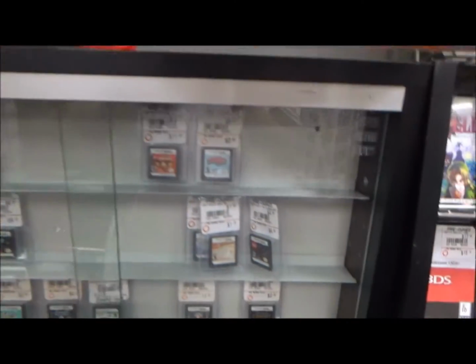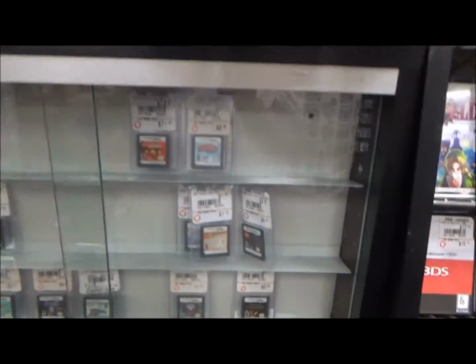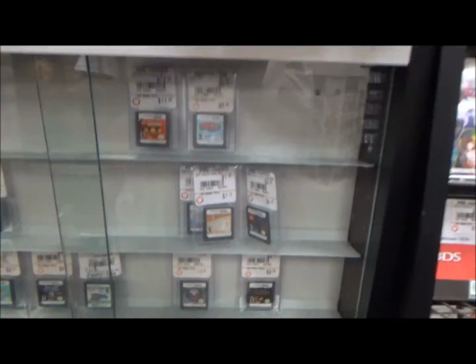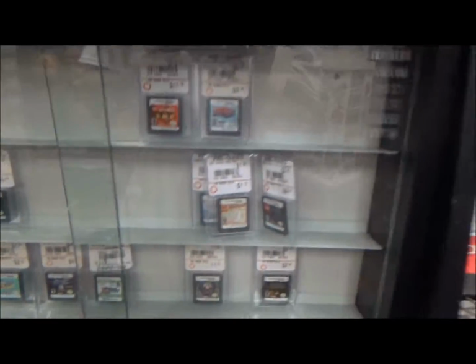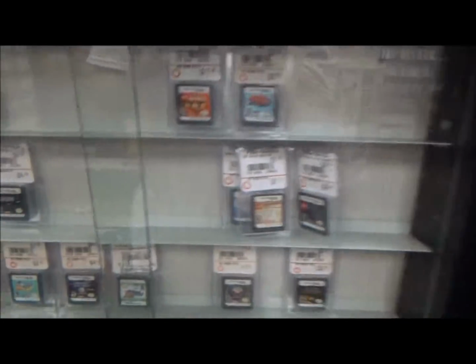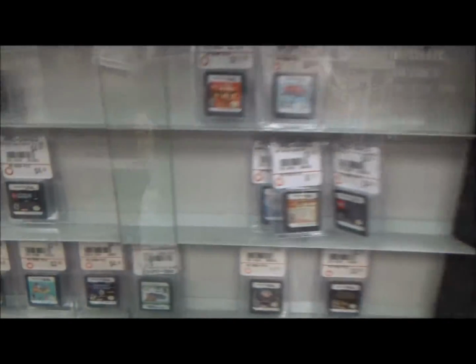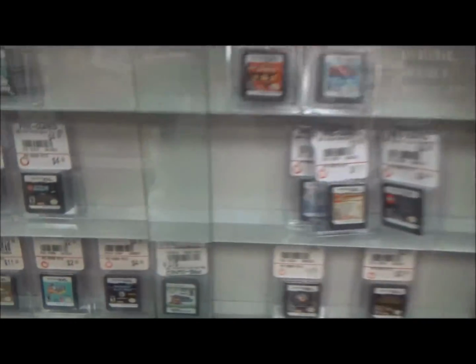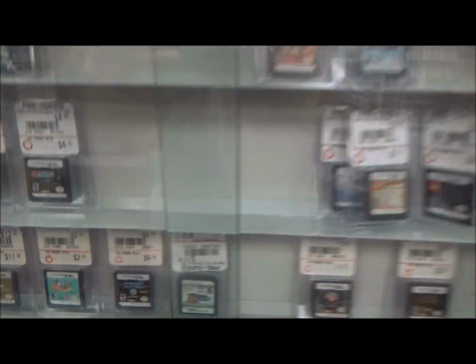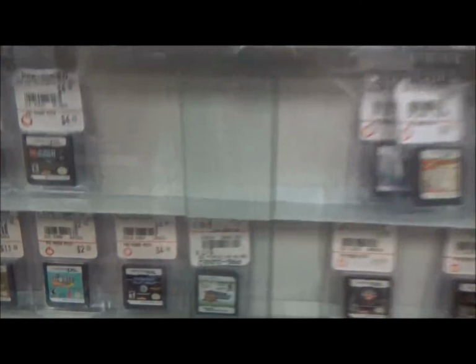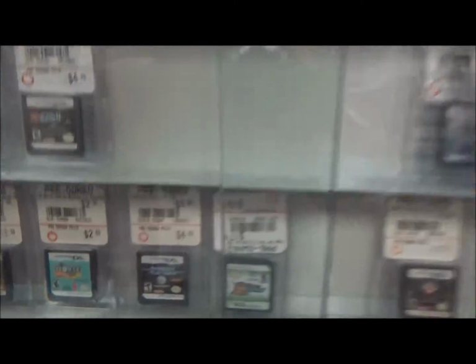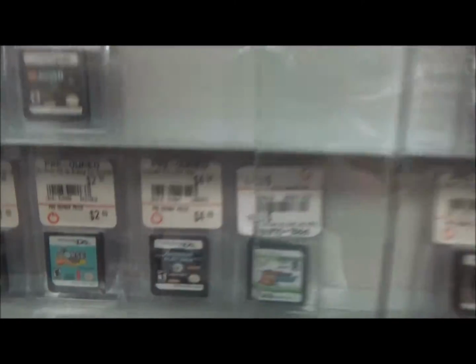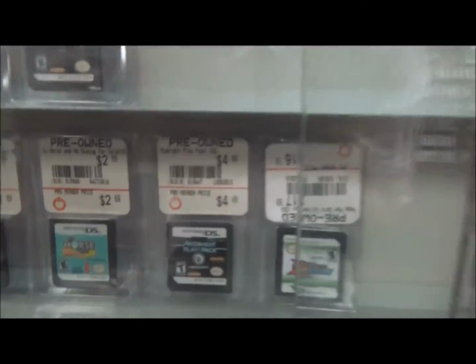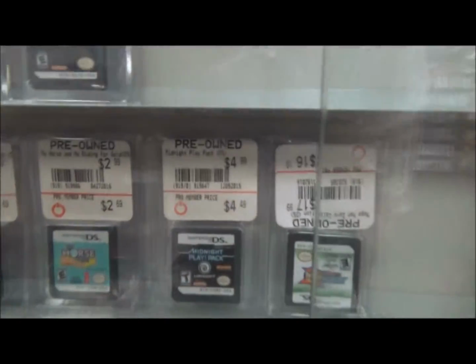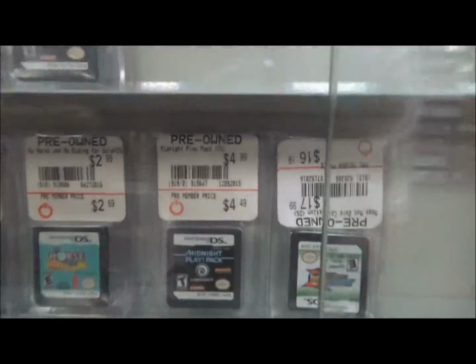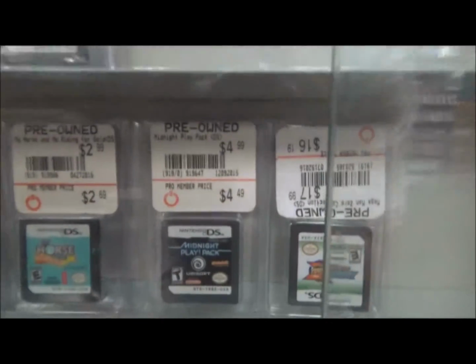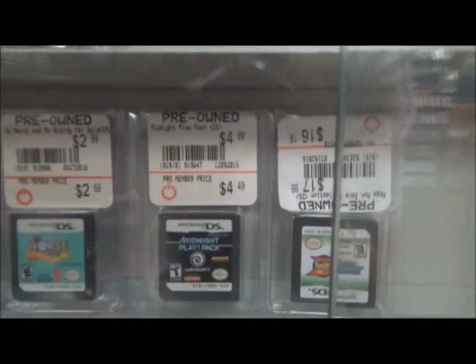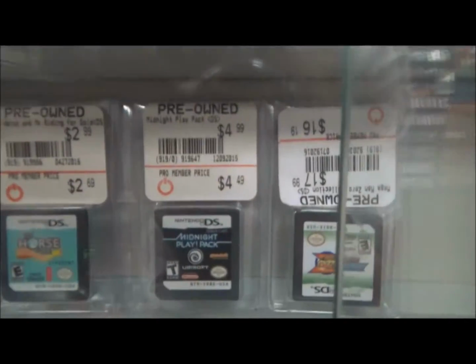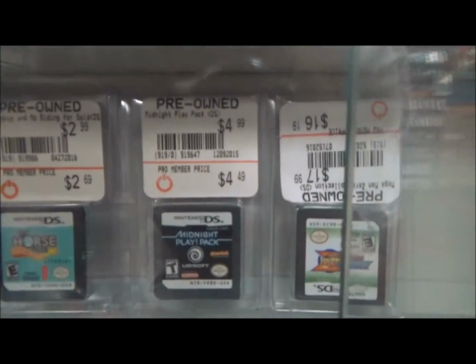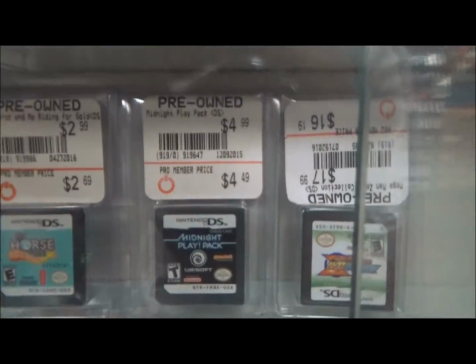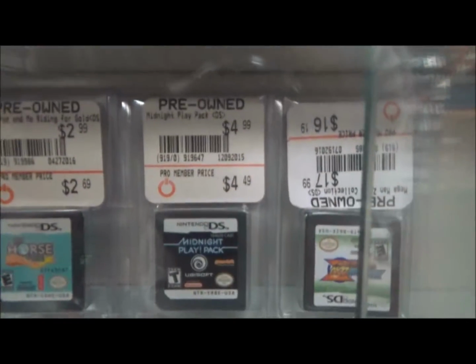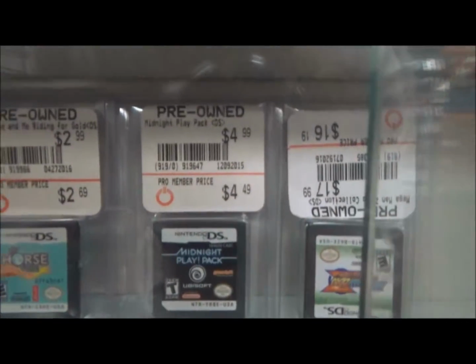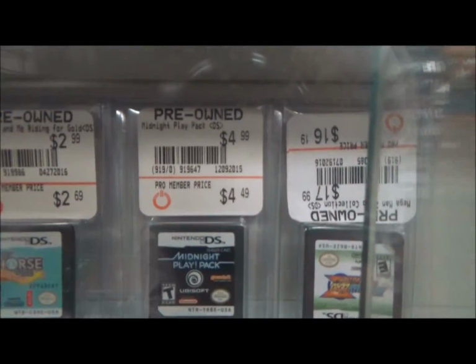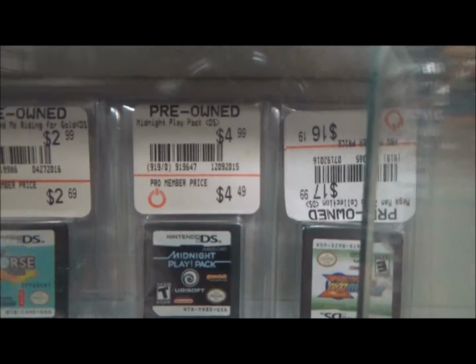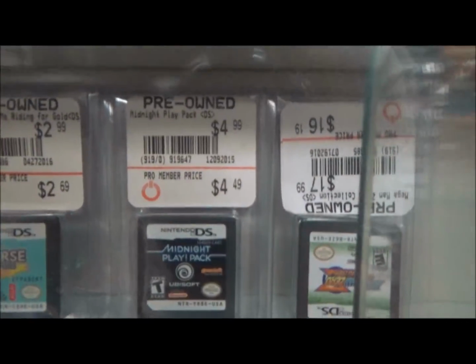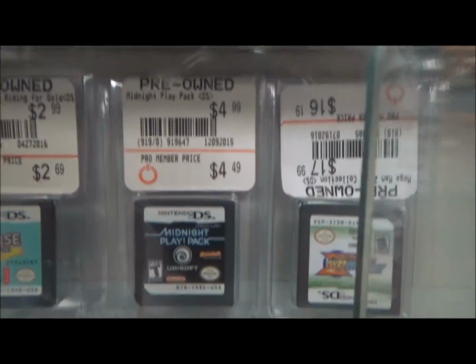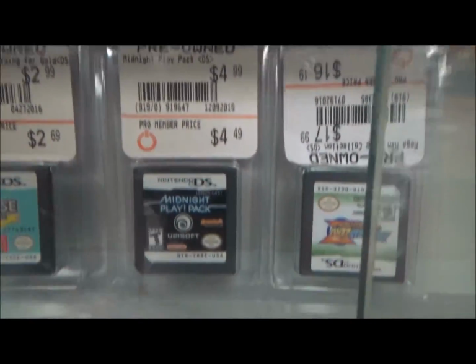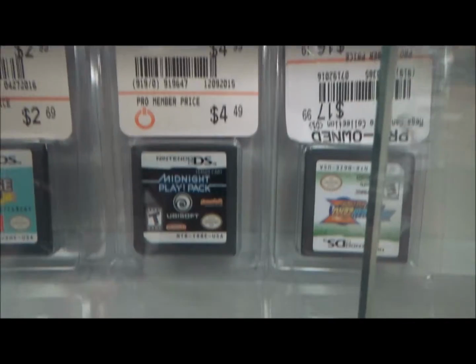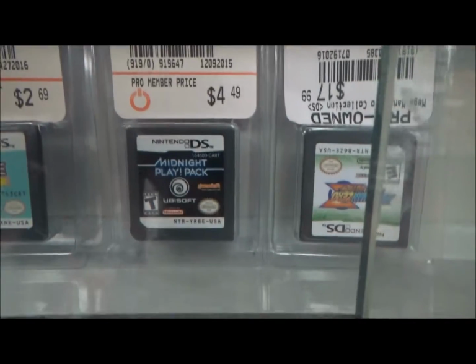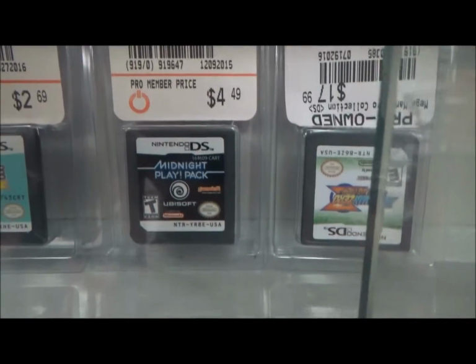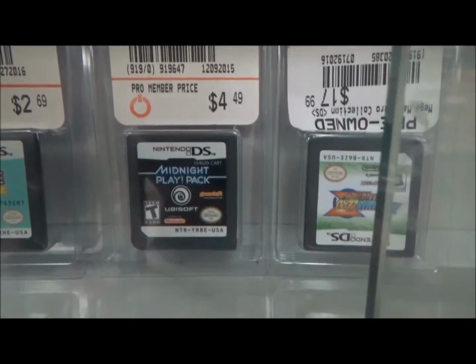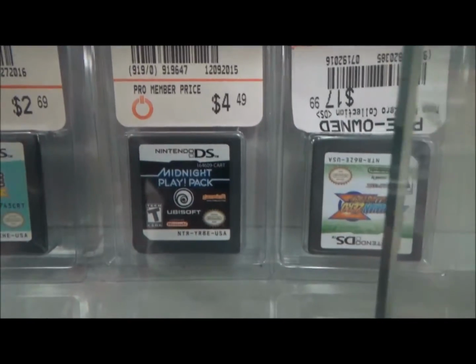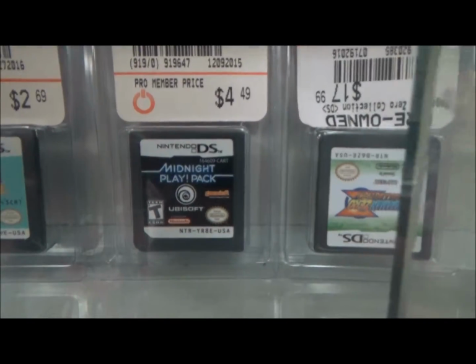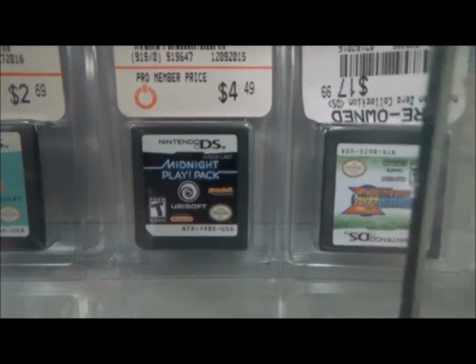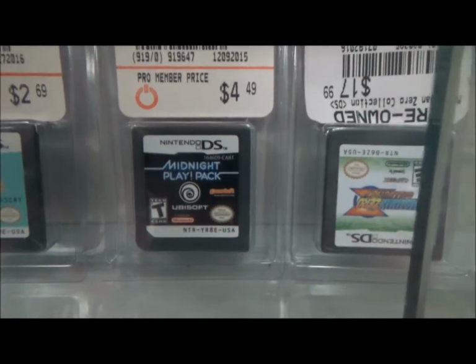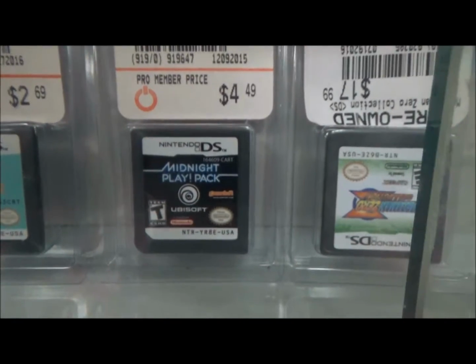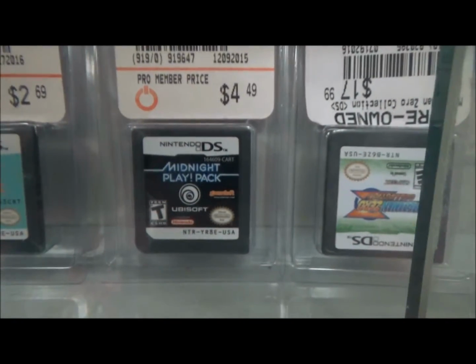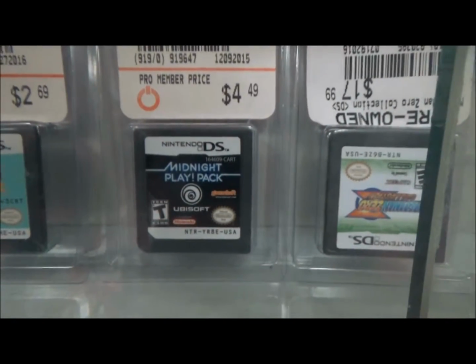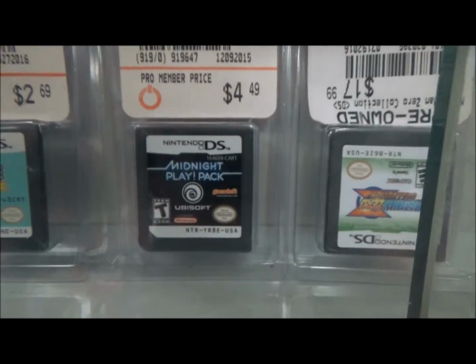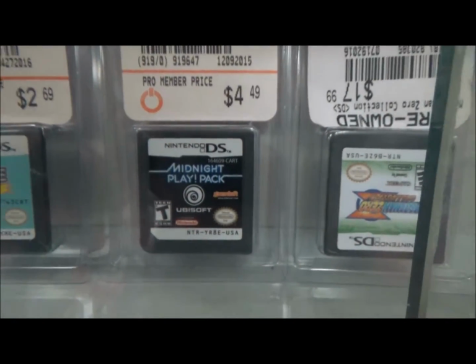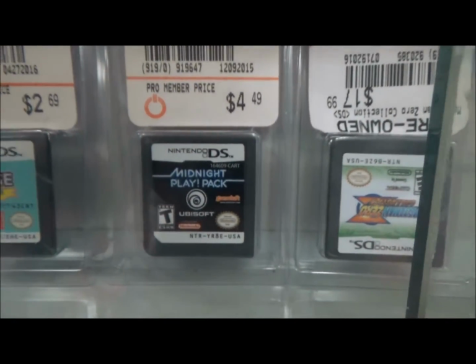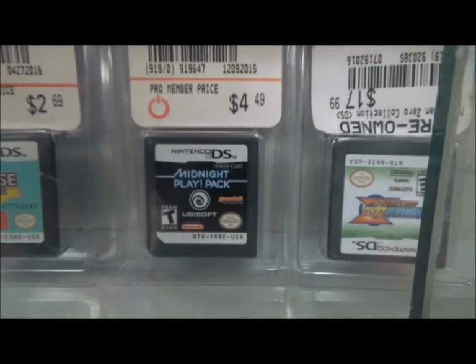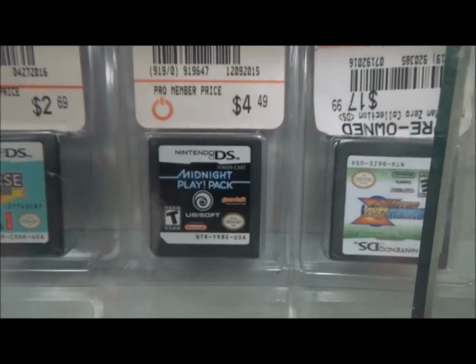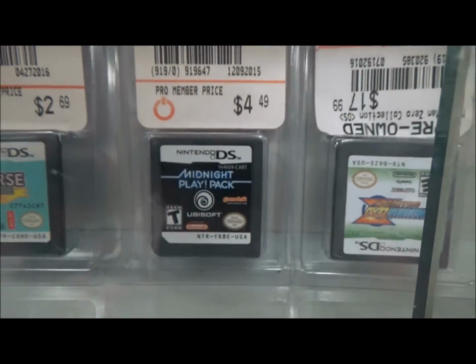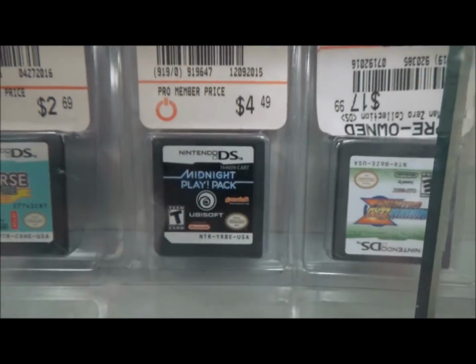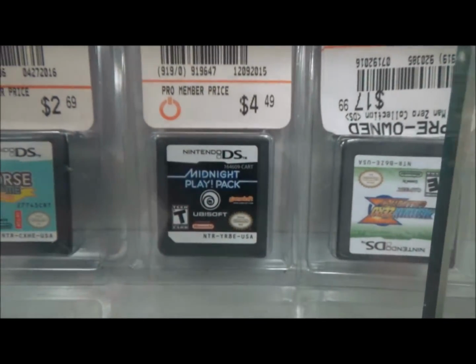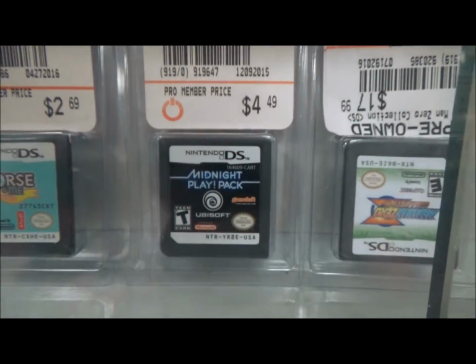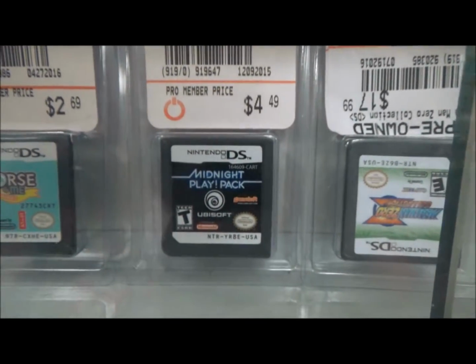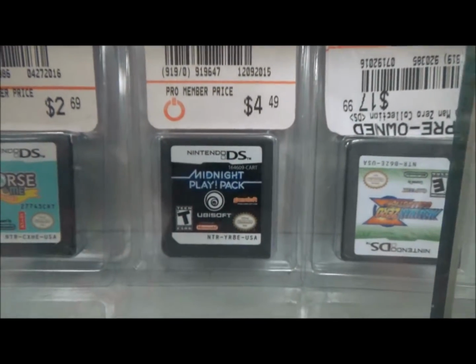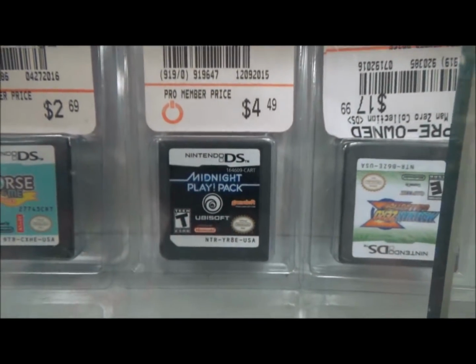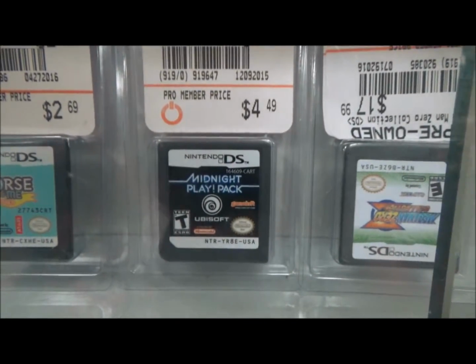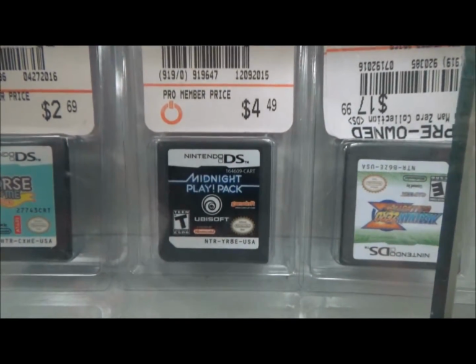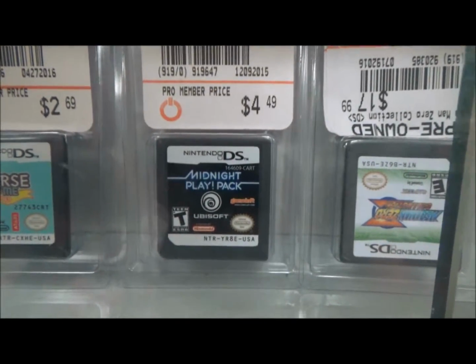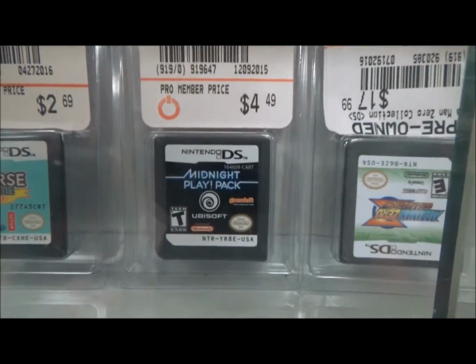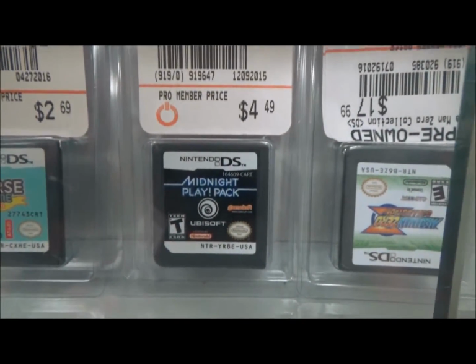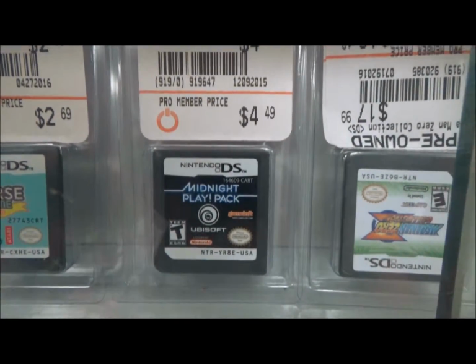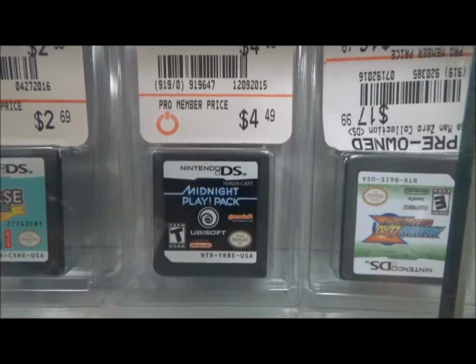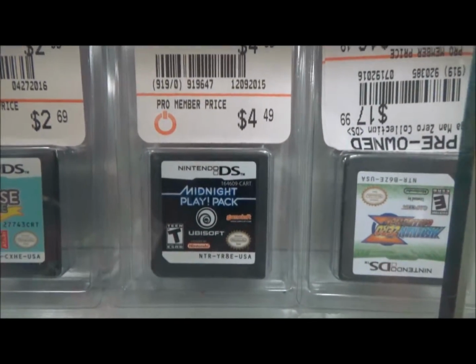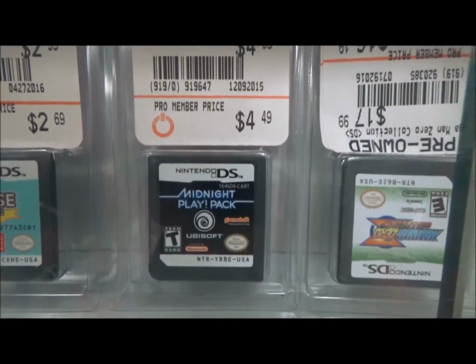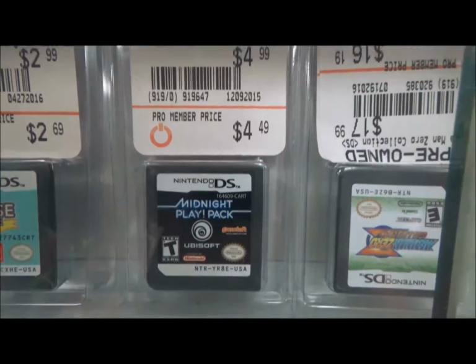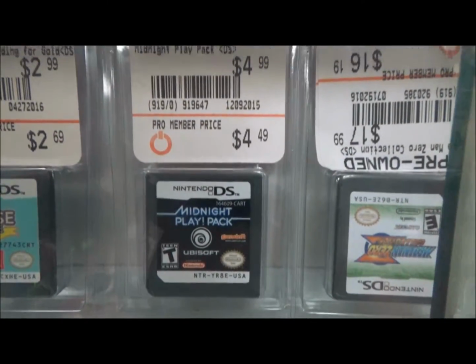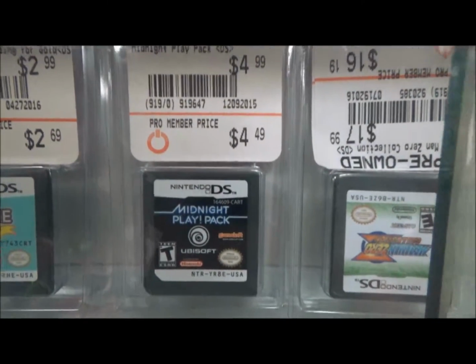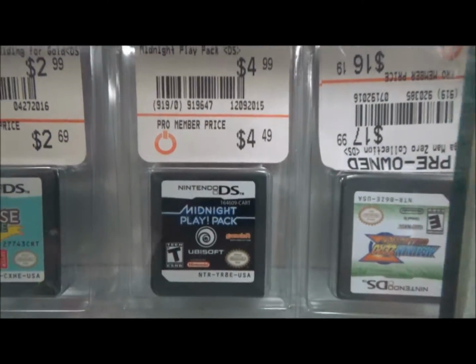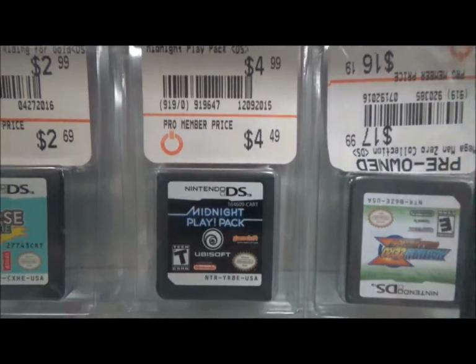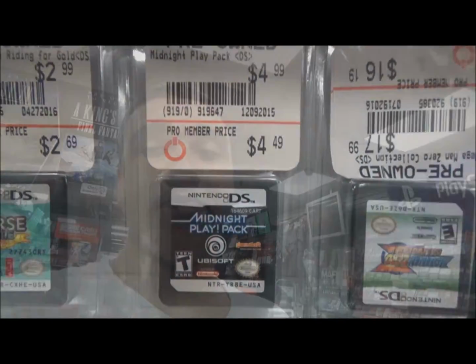Hey, look at that — a midnight play pack. That sounds pretty cool. I think you should buy that.